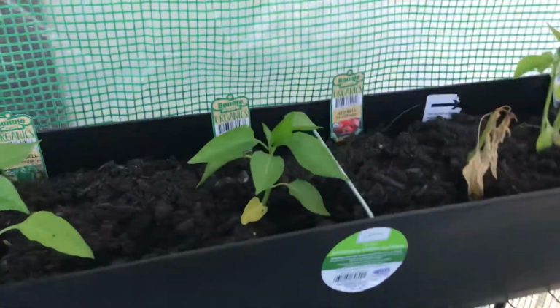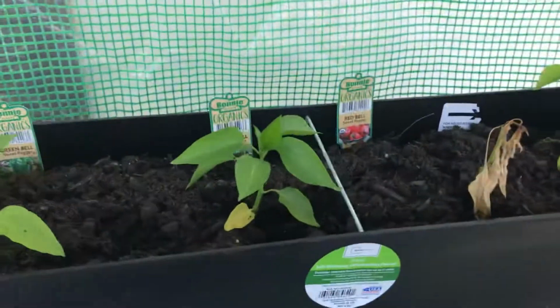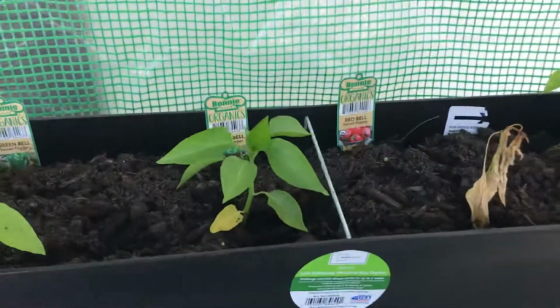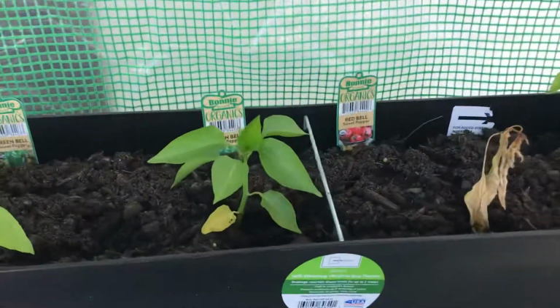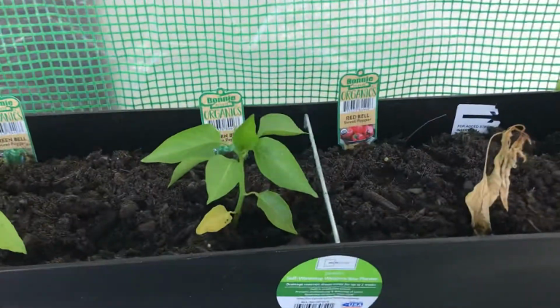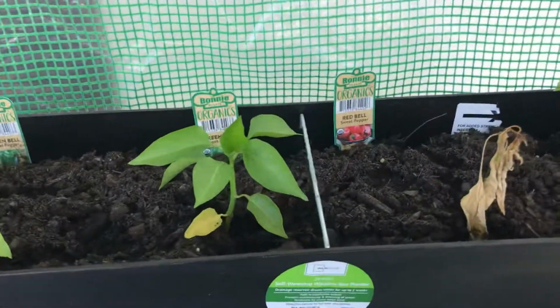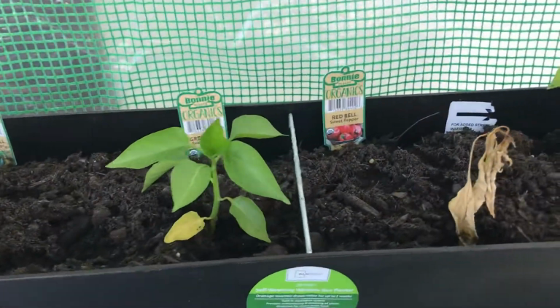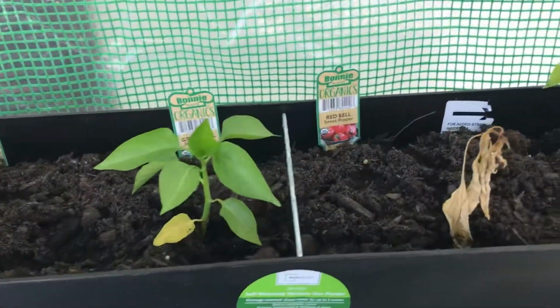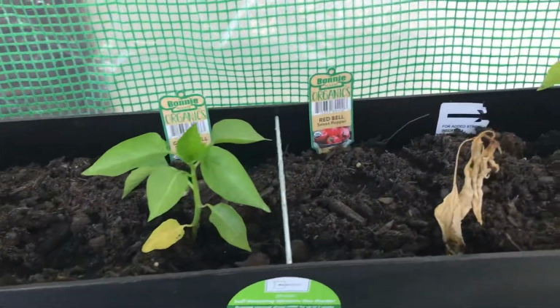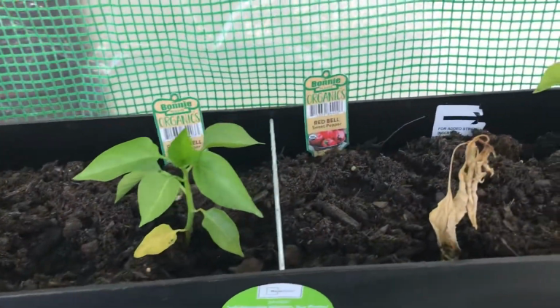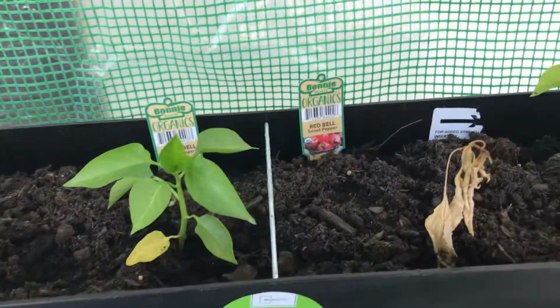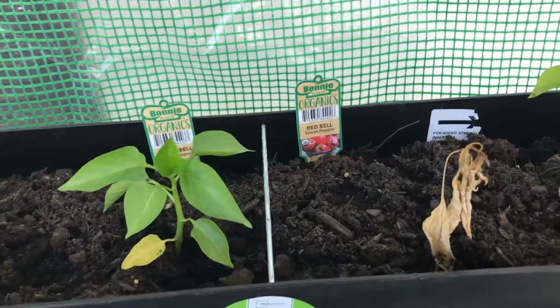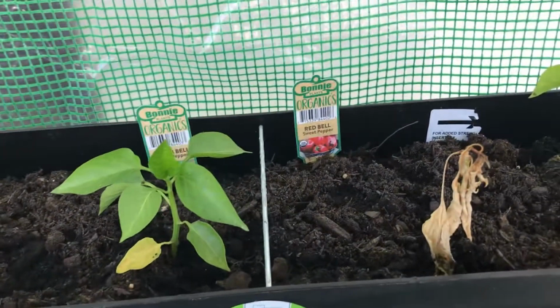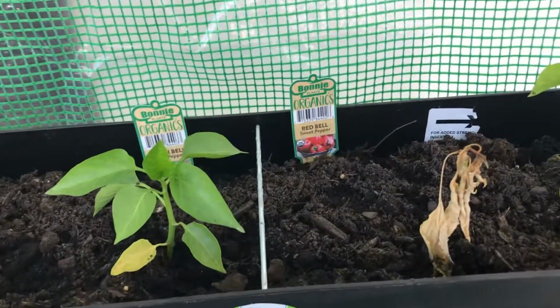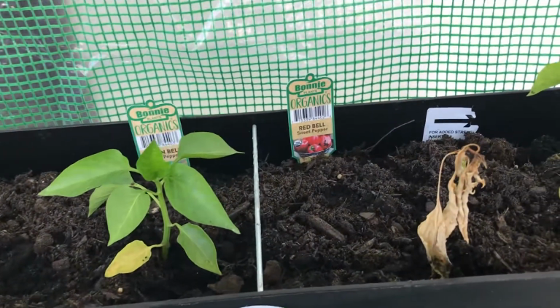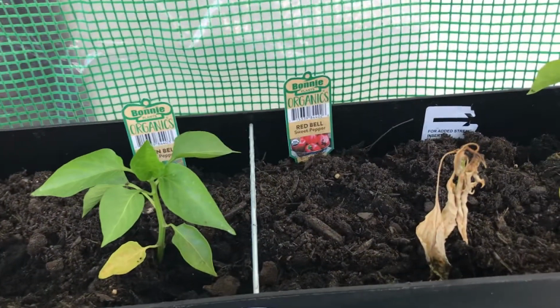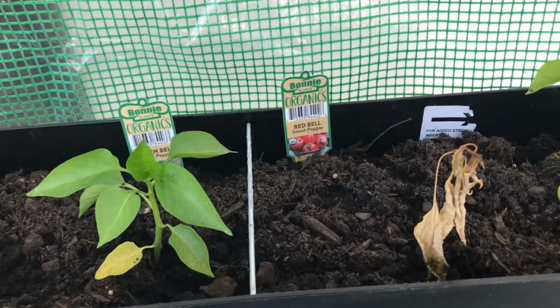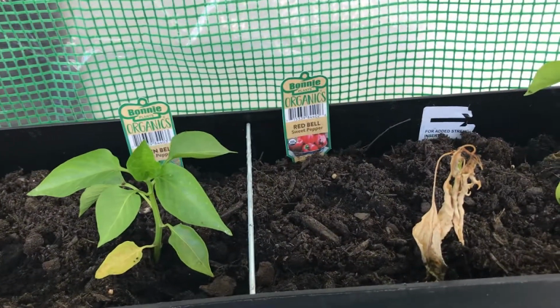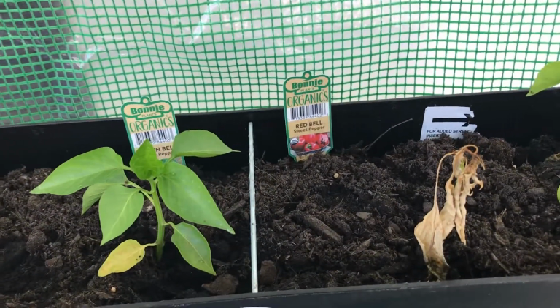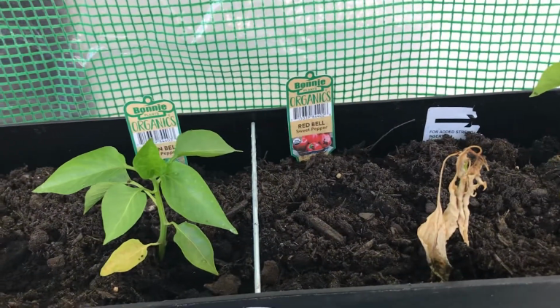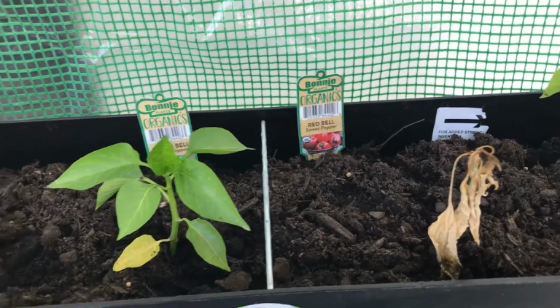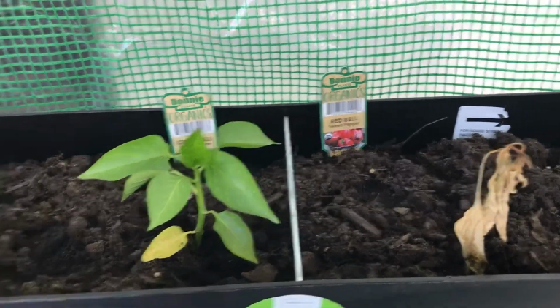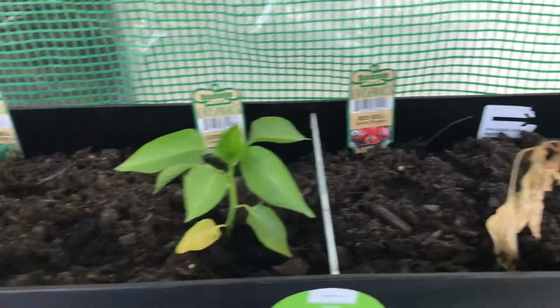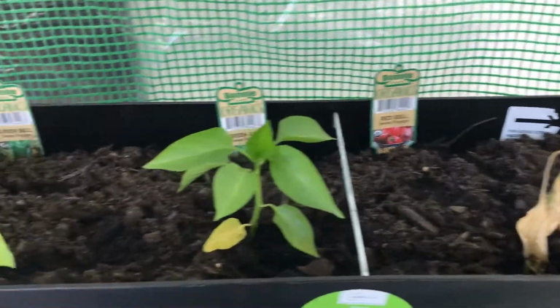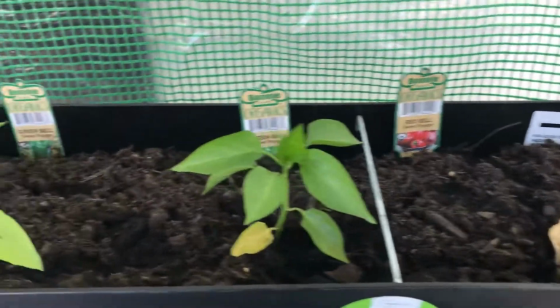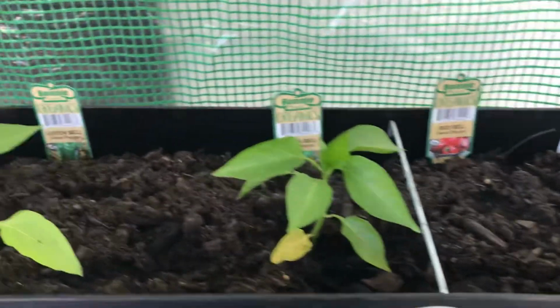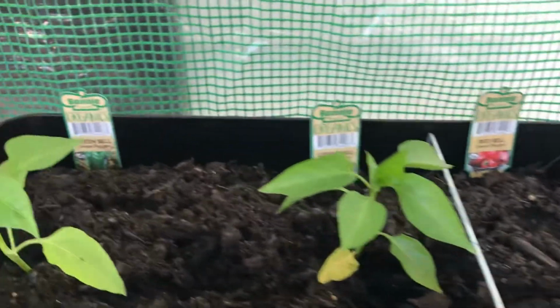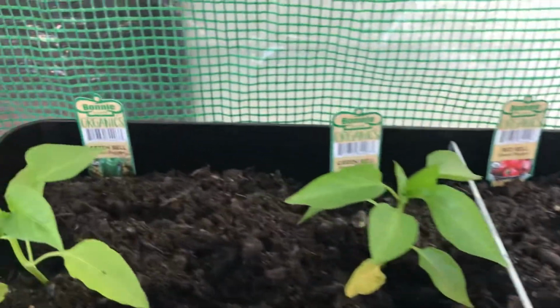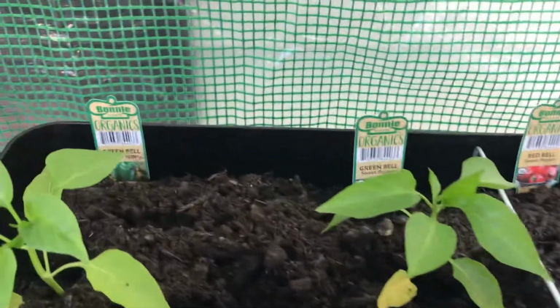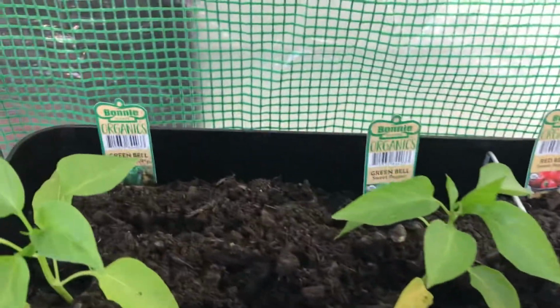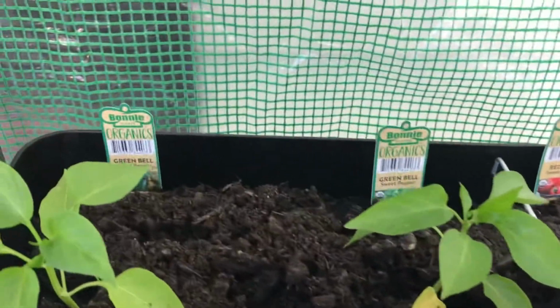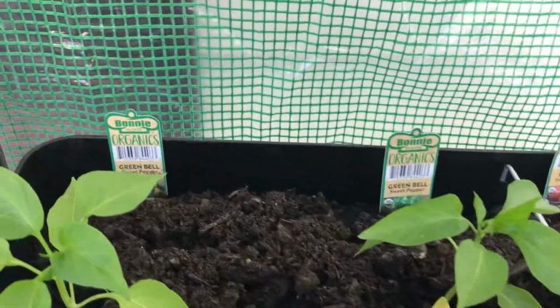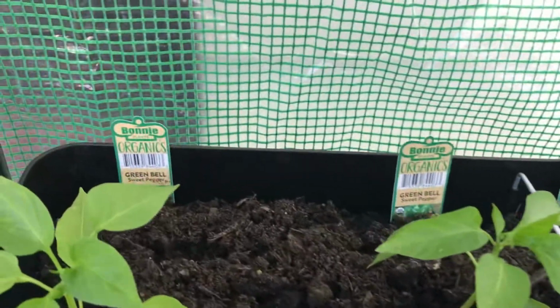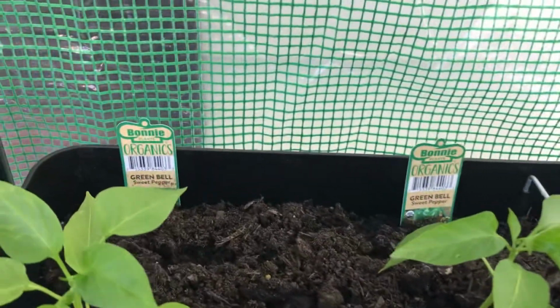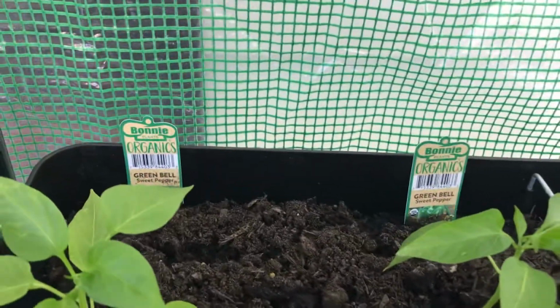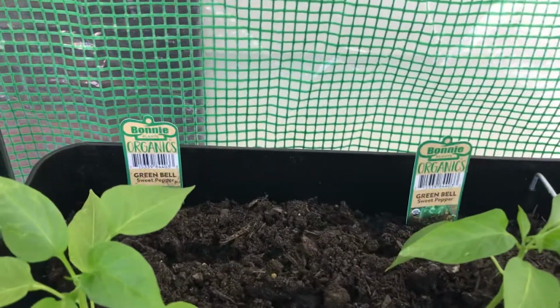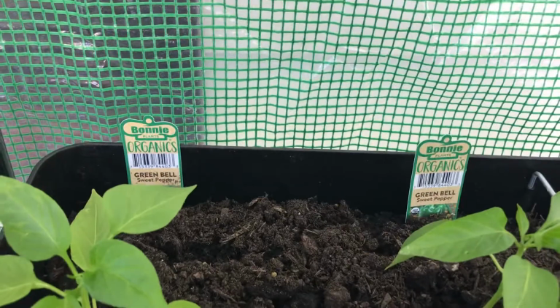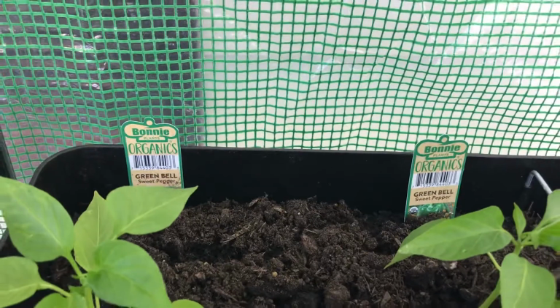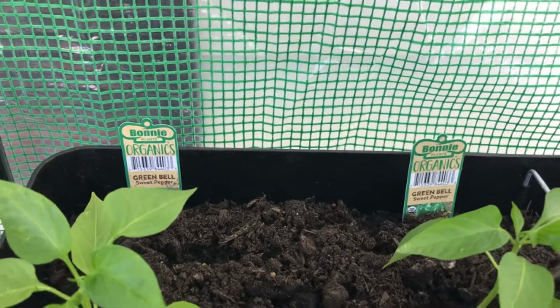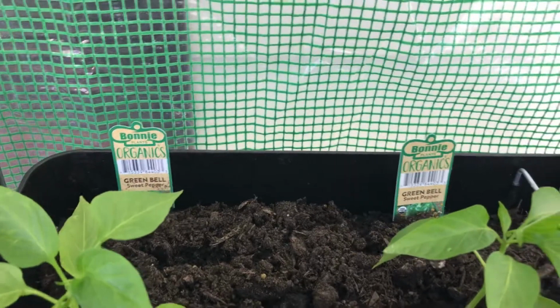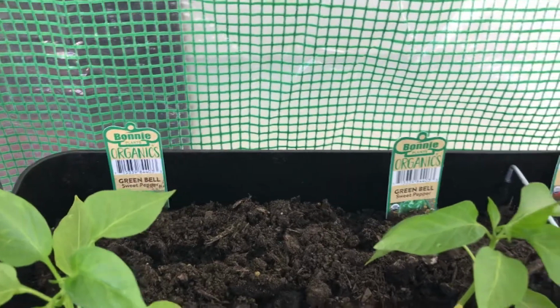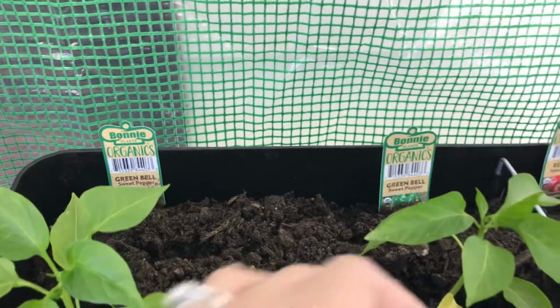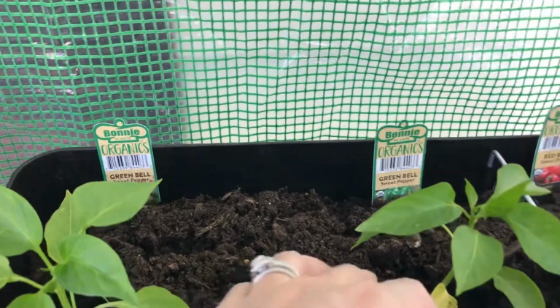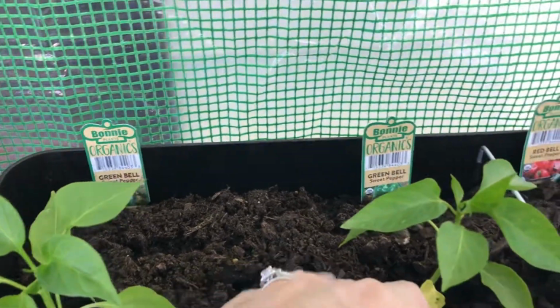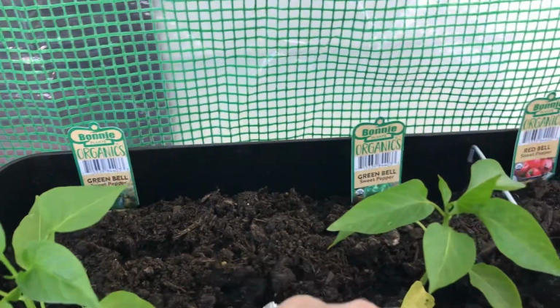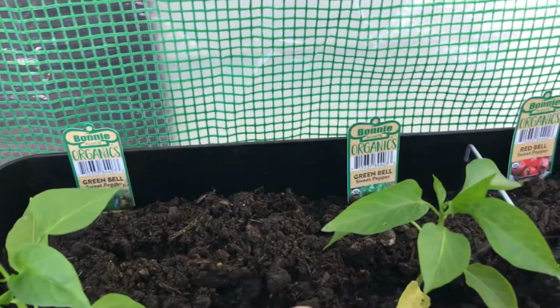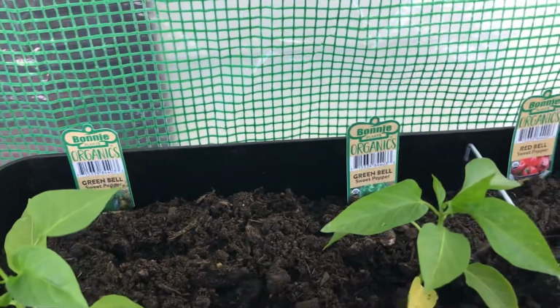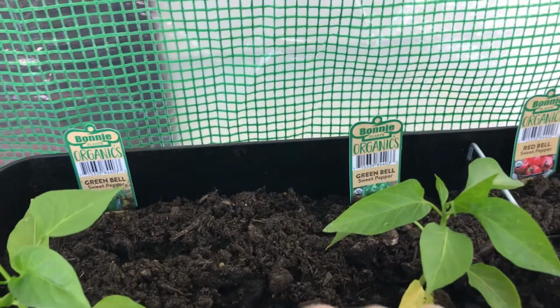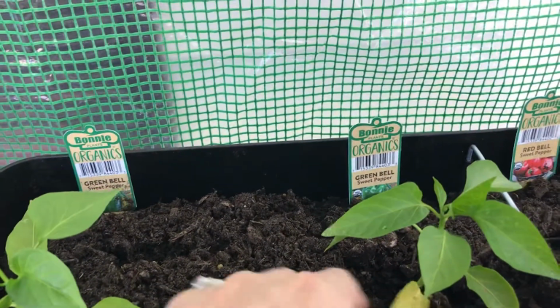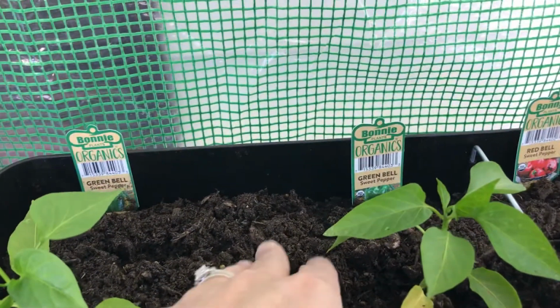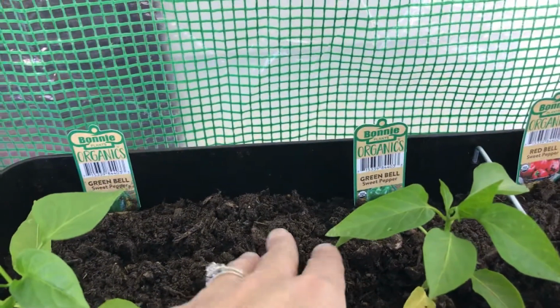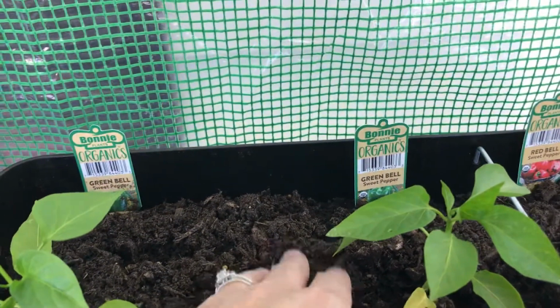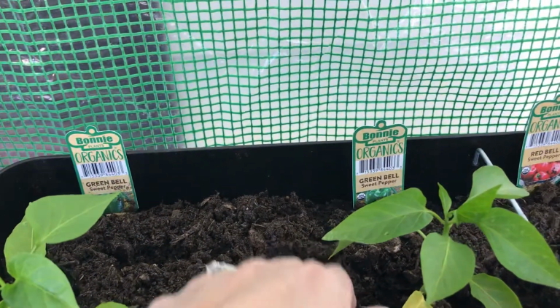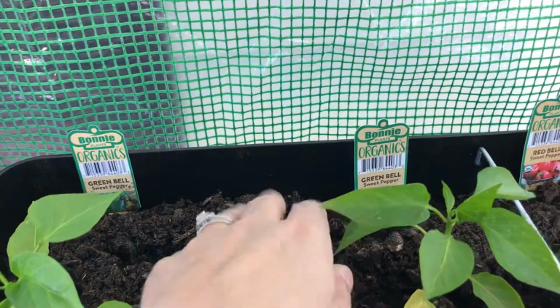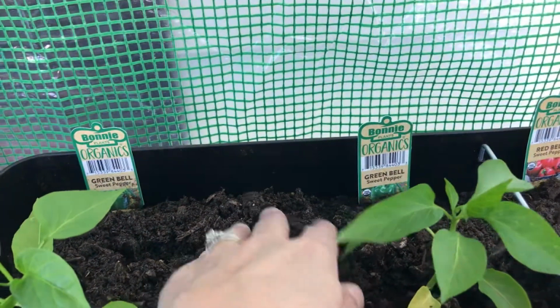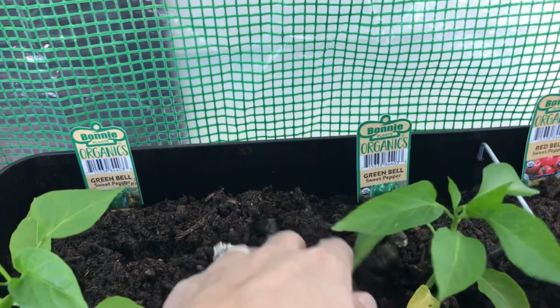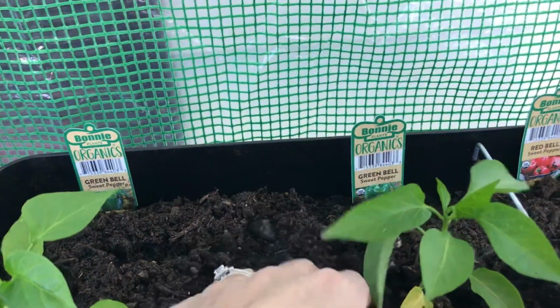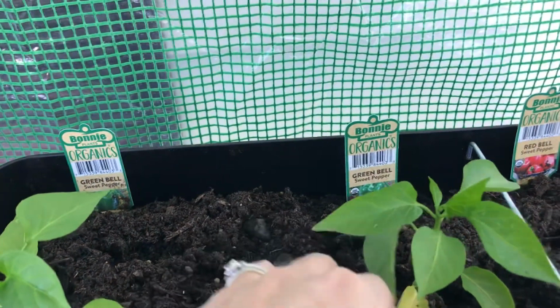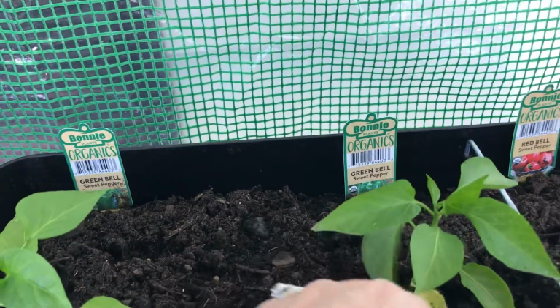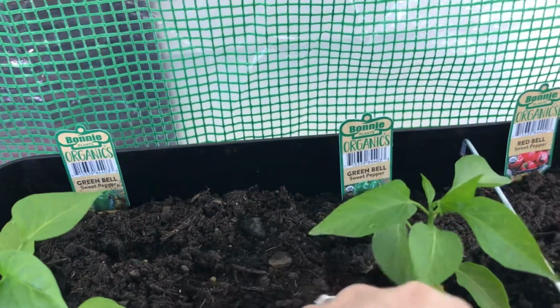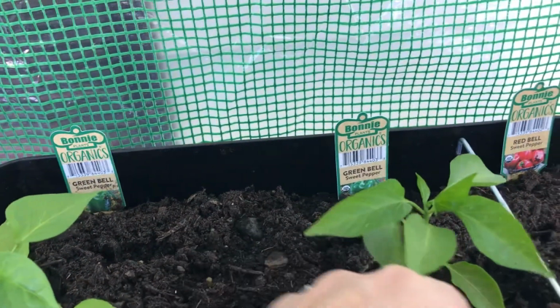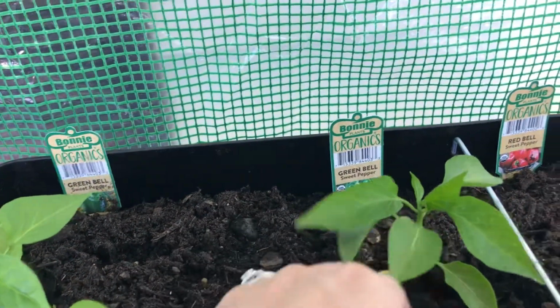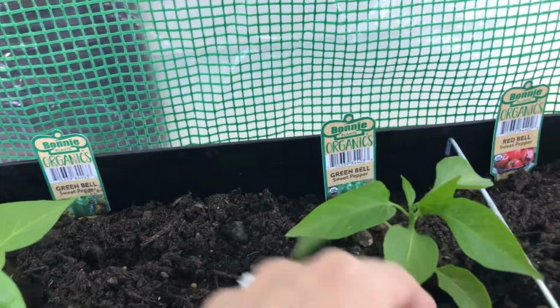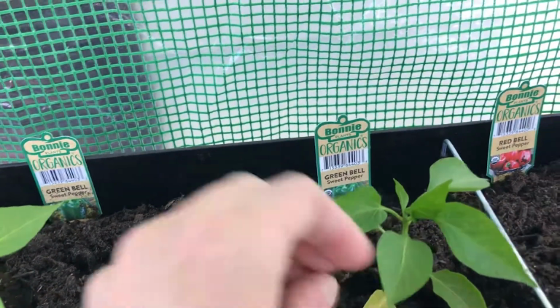So my red bell peppers, my green bell pepper. And I gotta water them today.